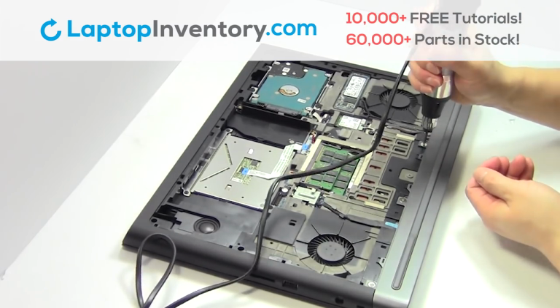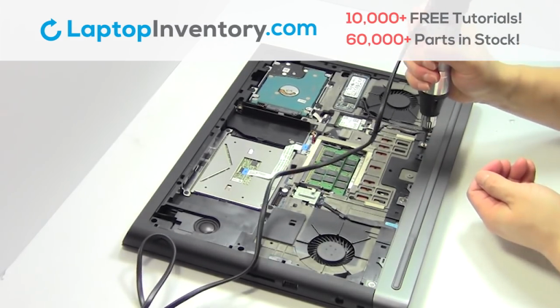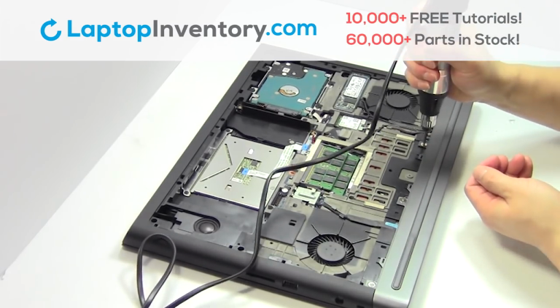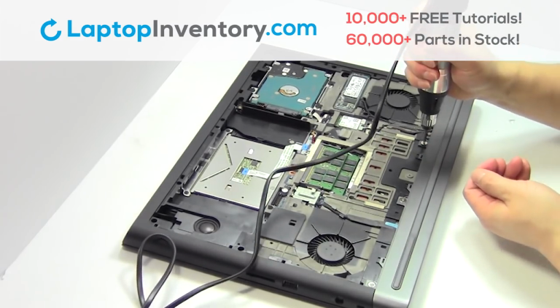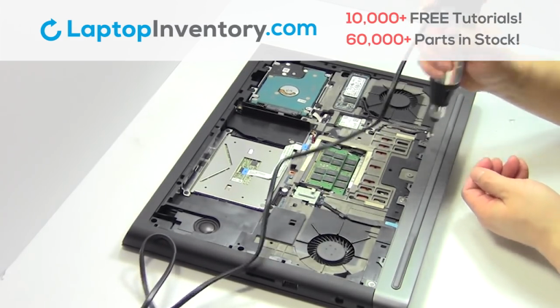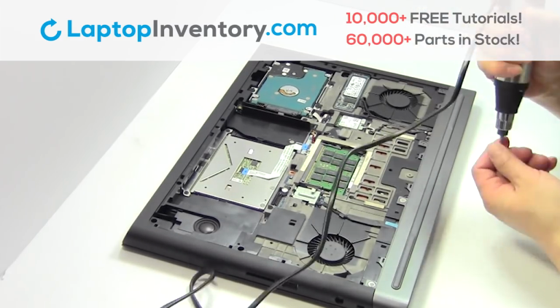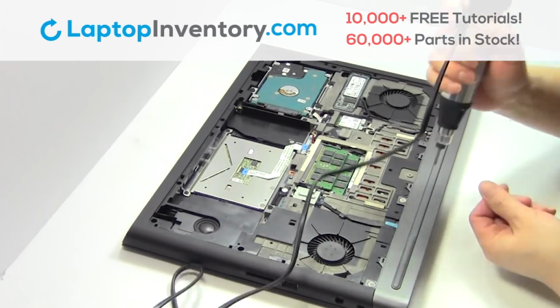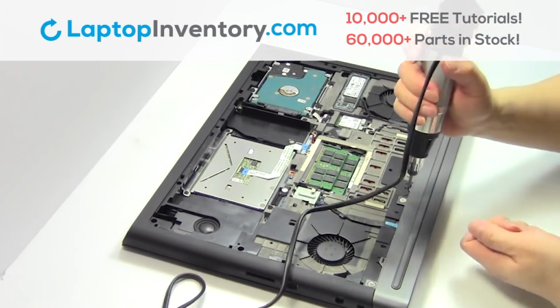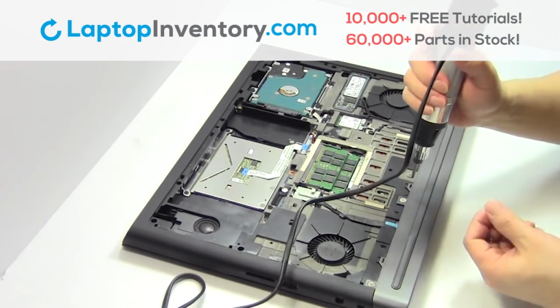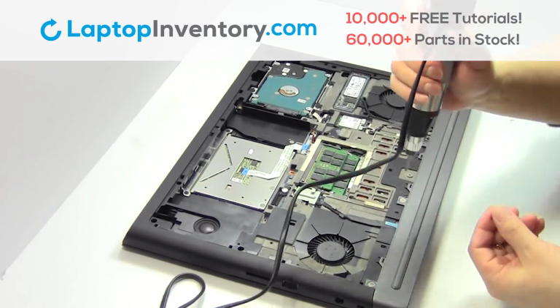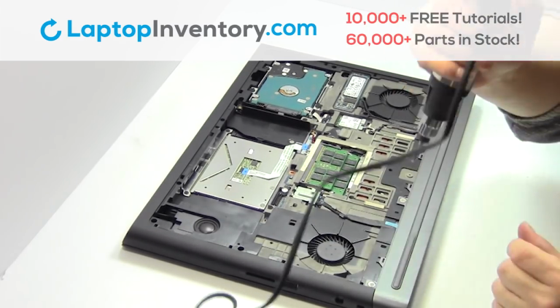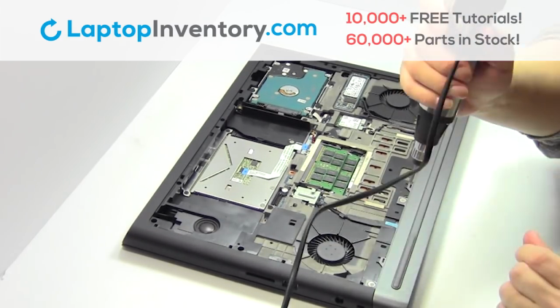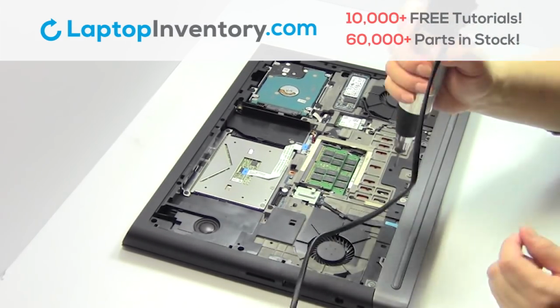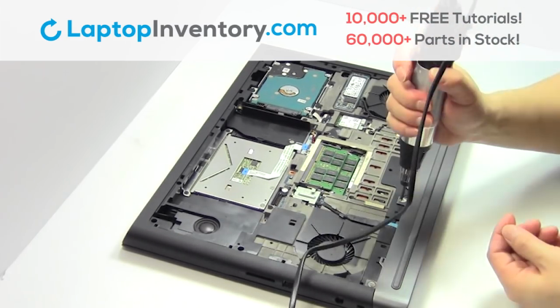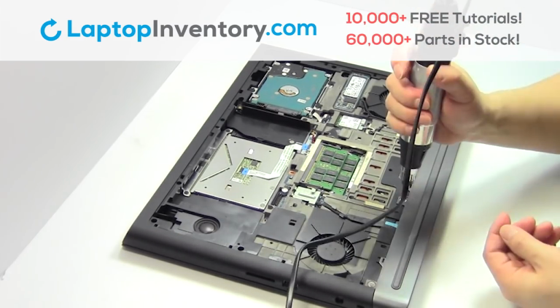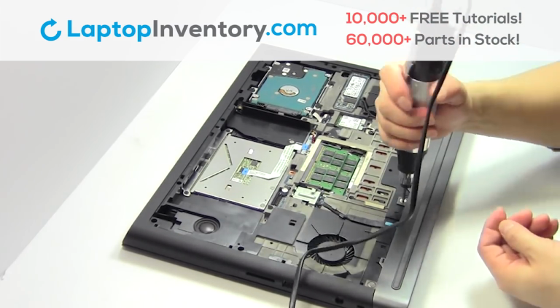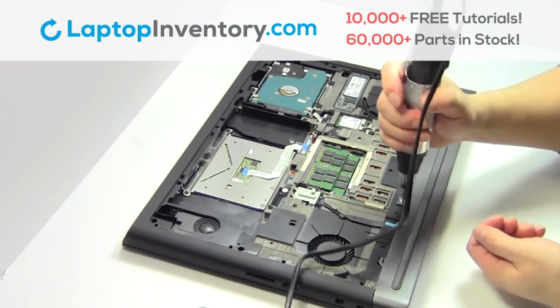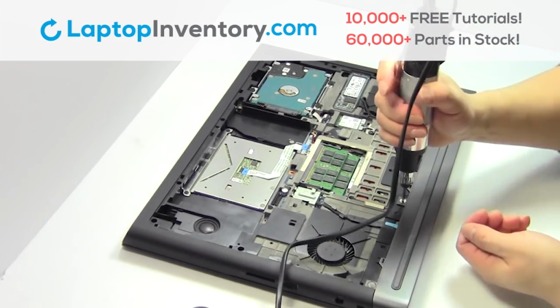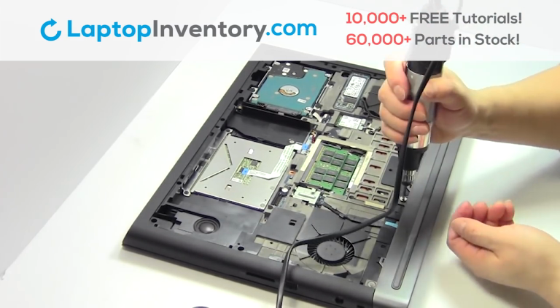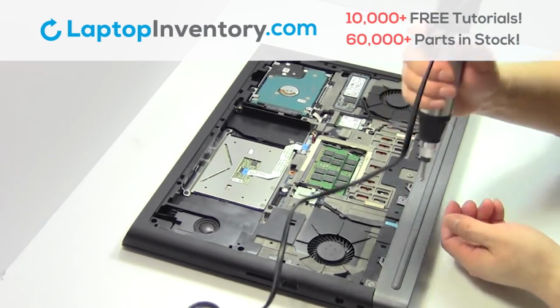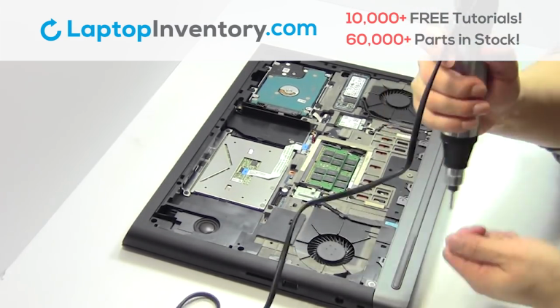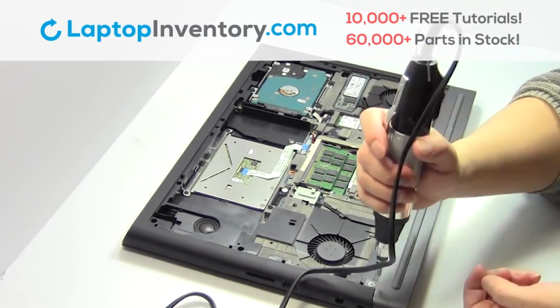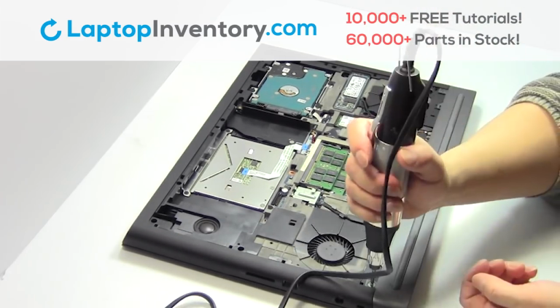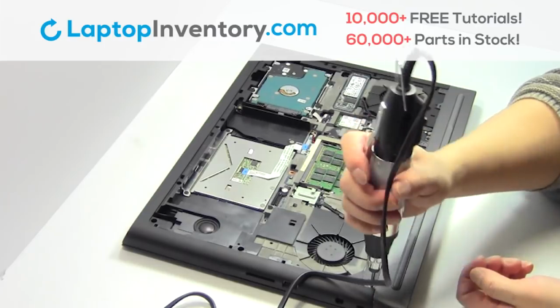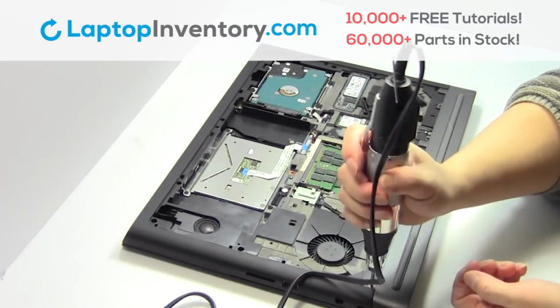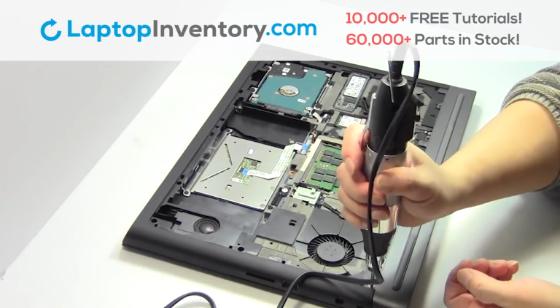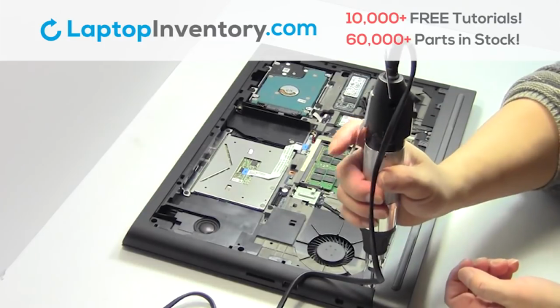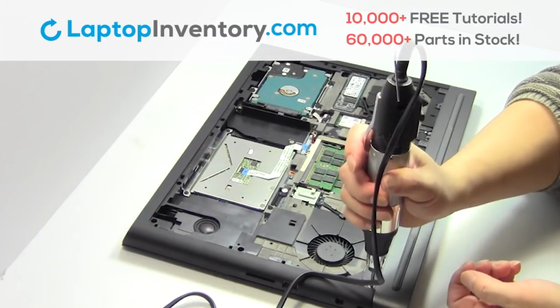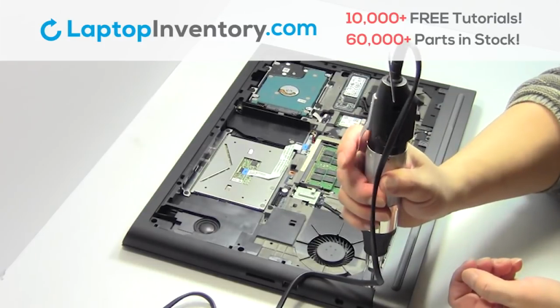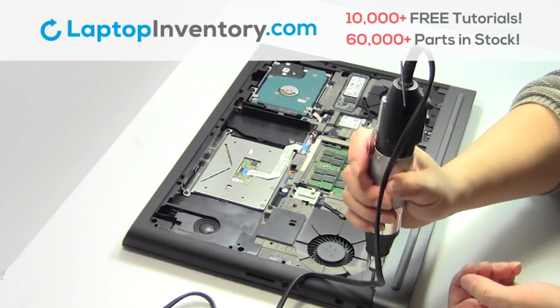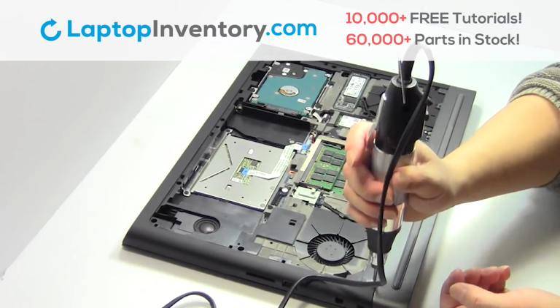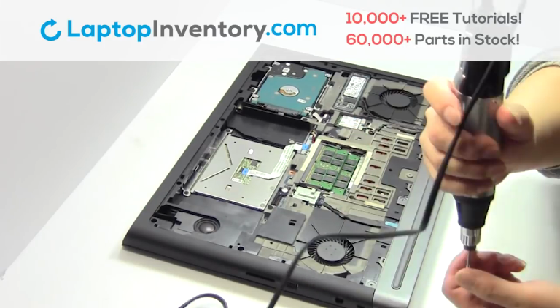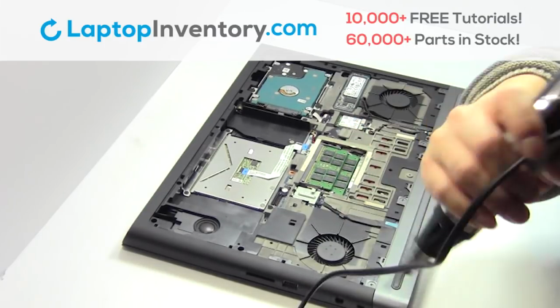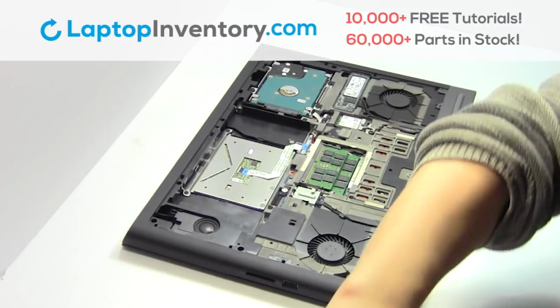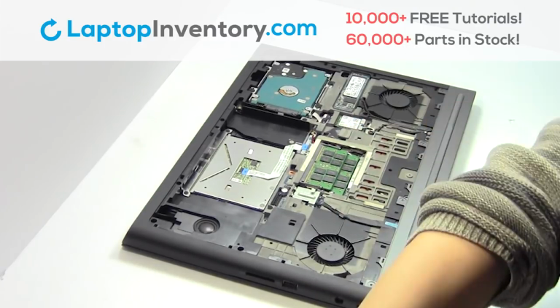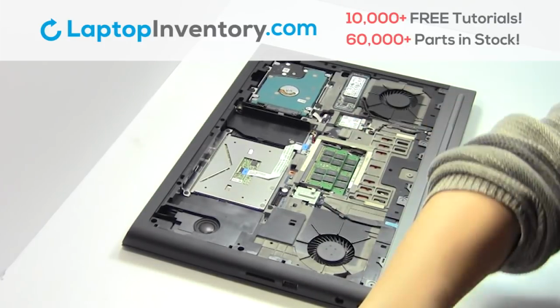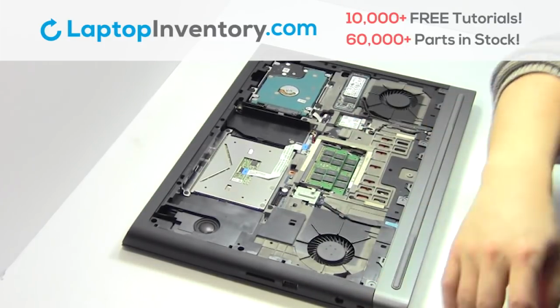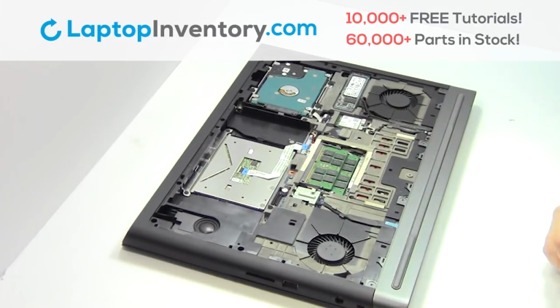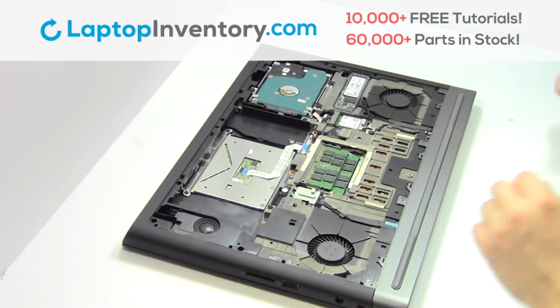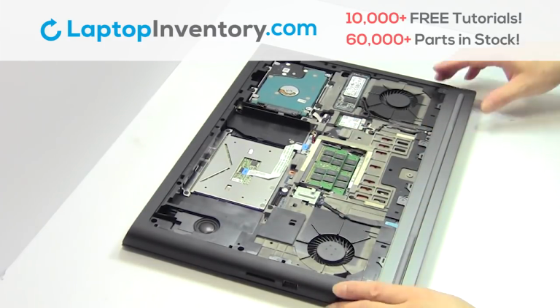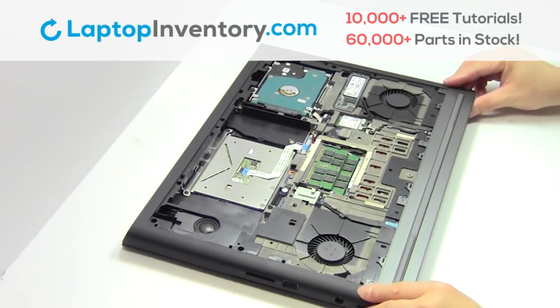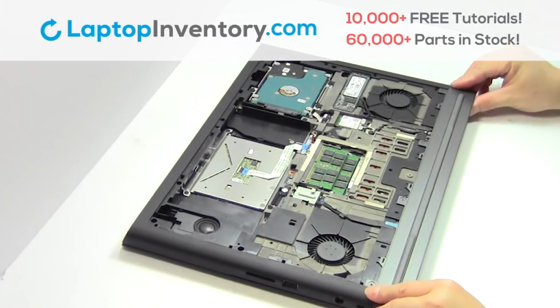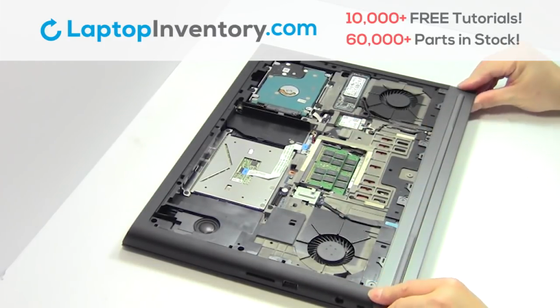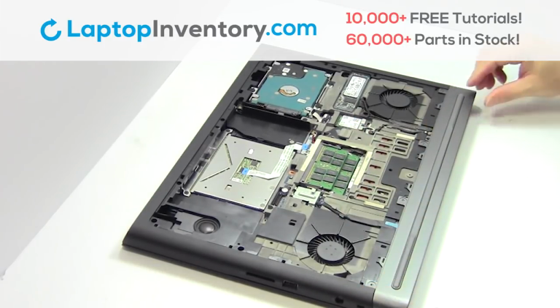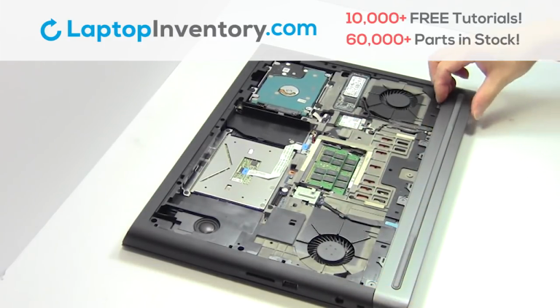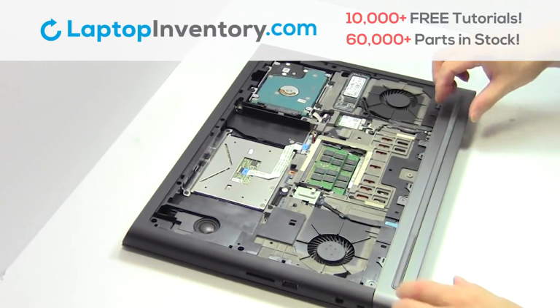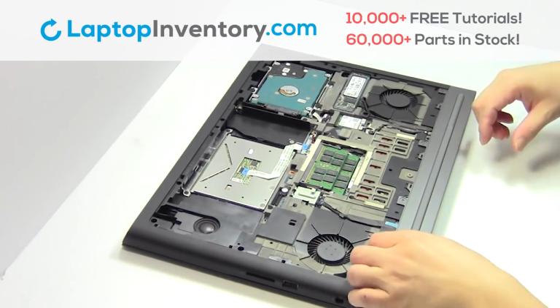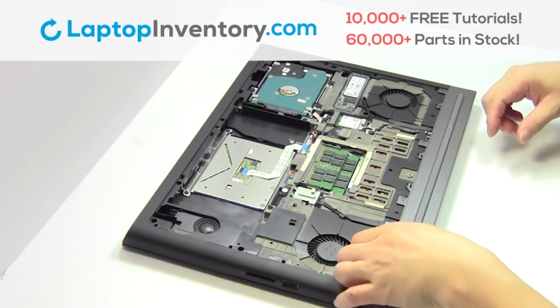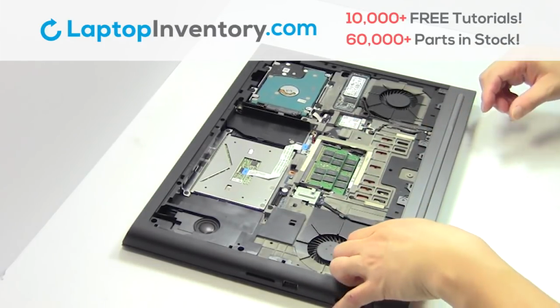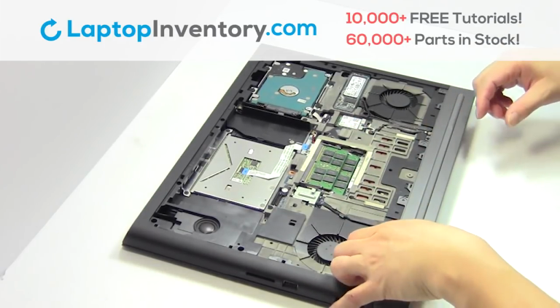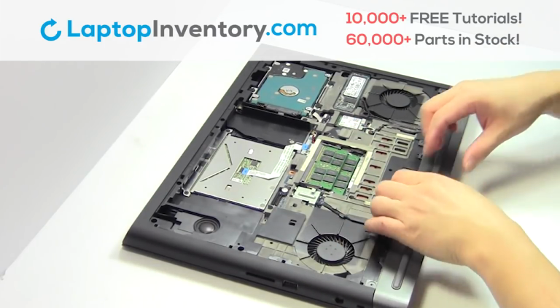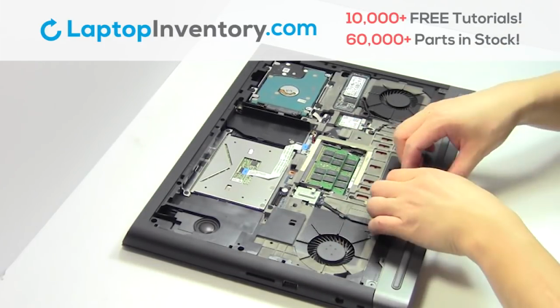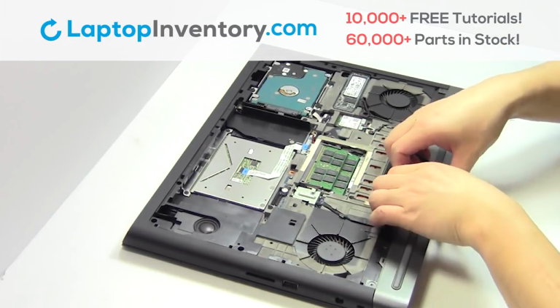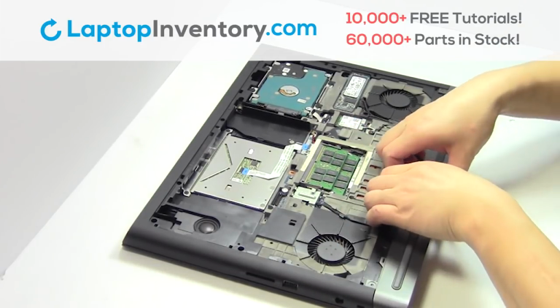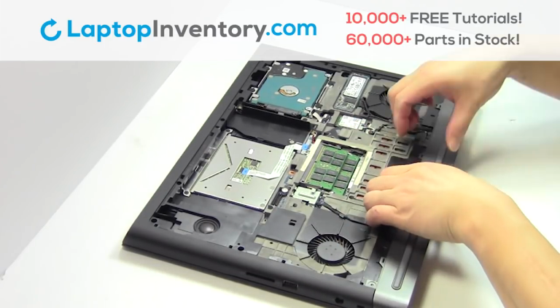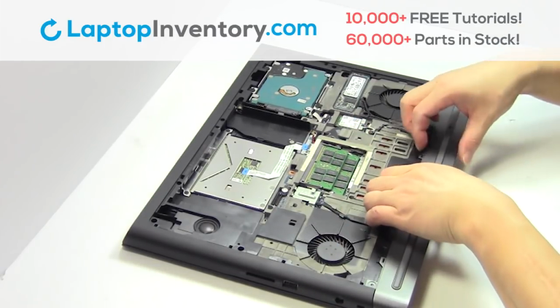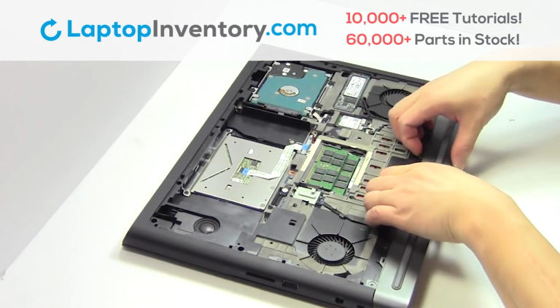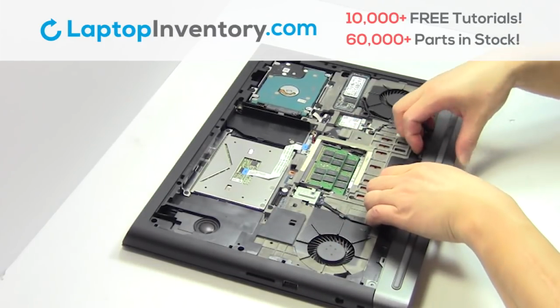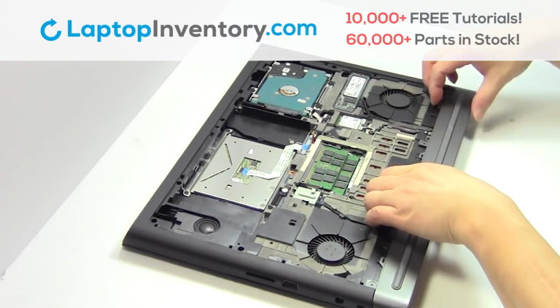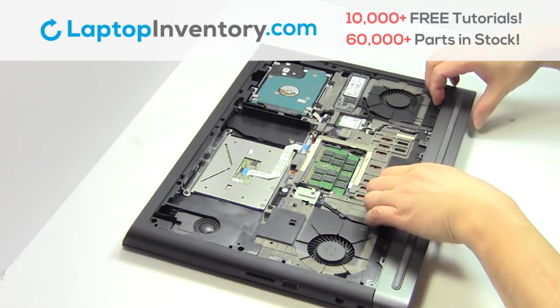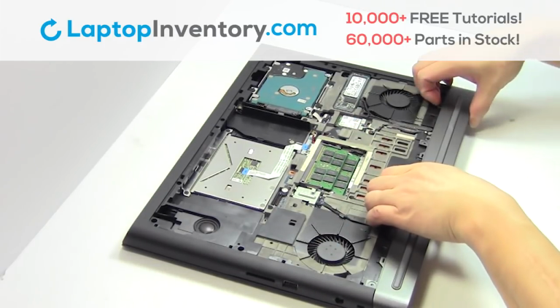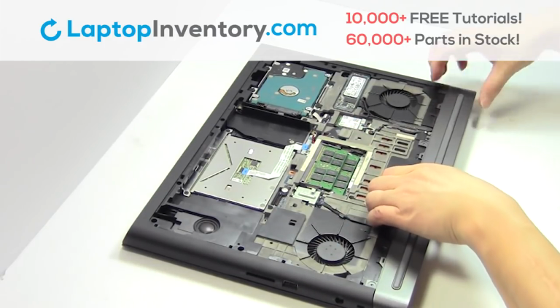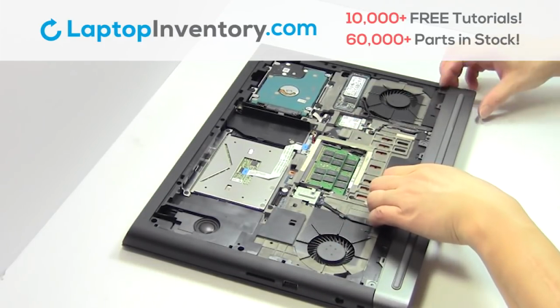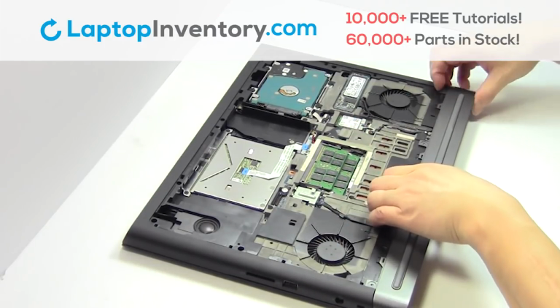Unplug the cable. Remove the plastic bezel.